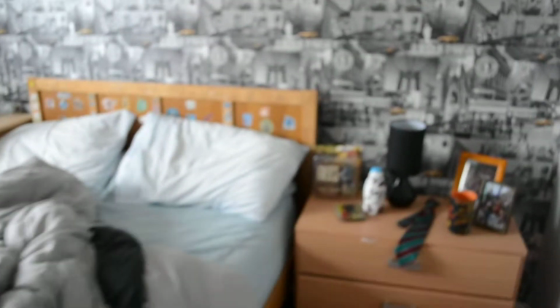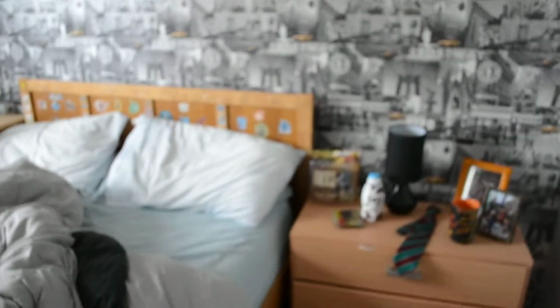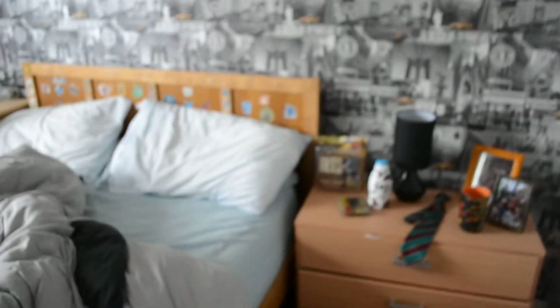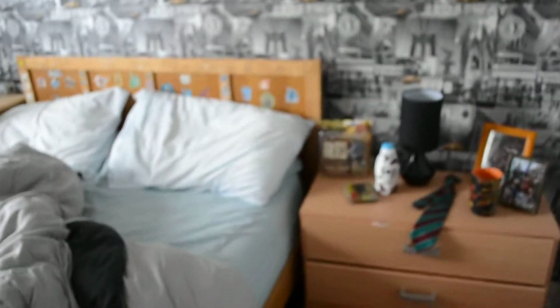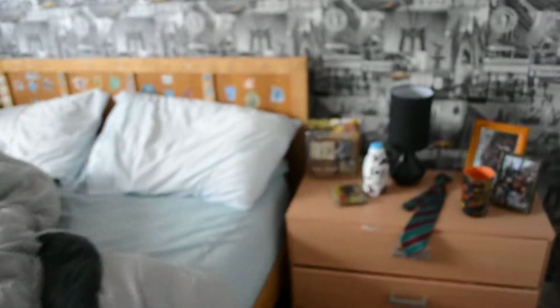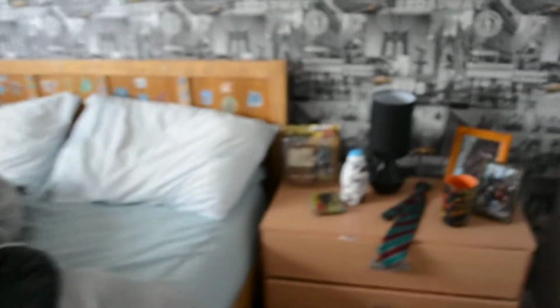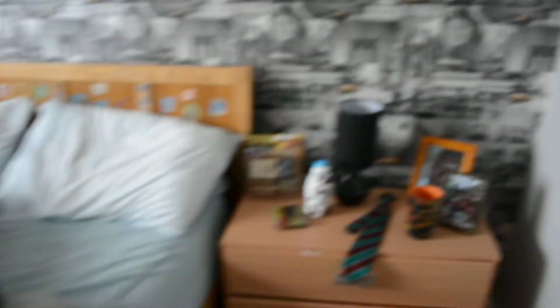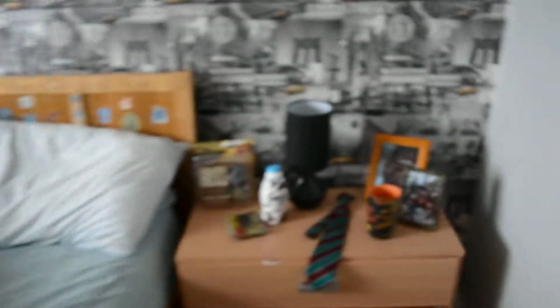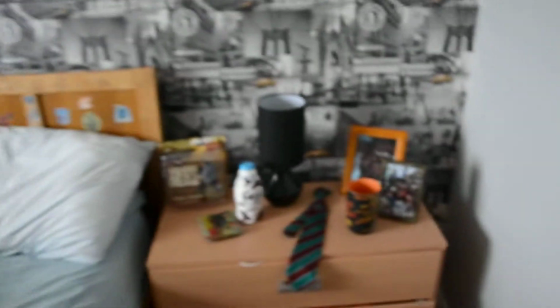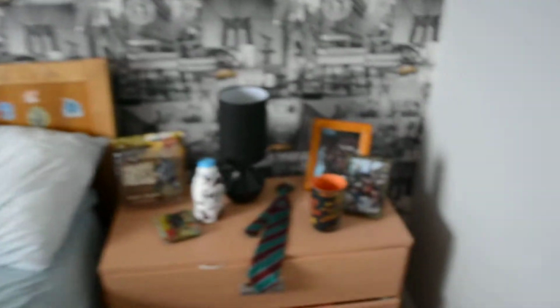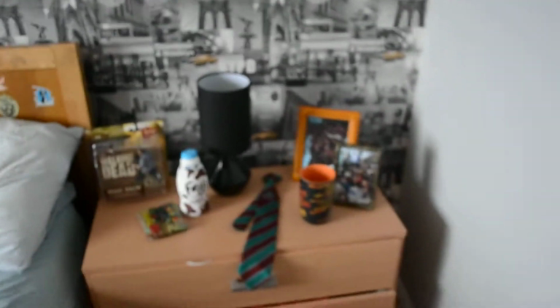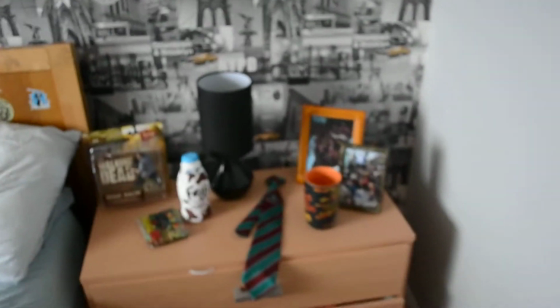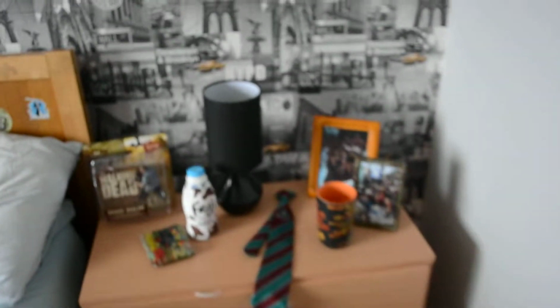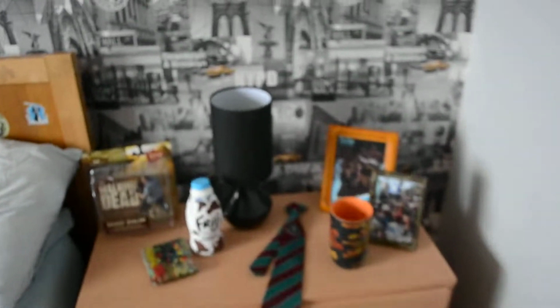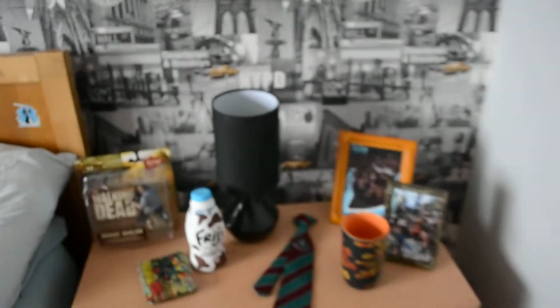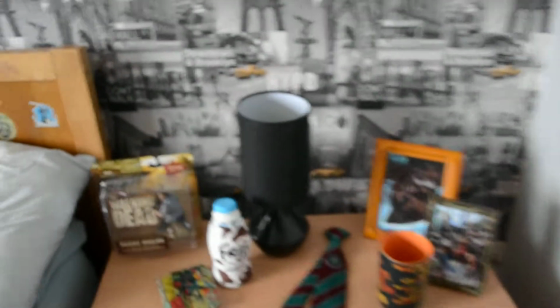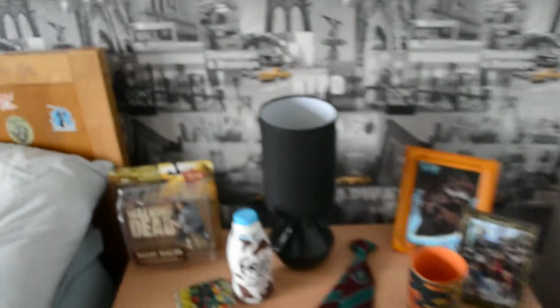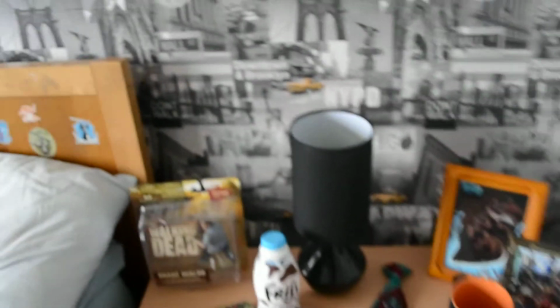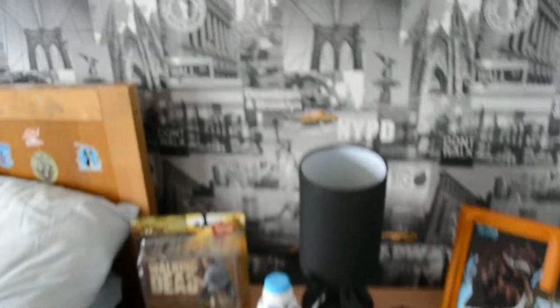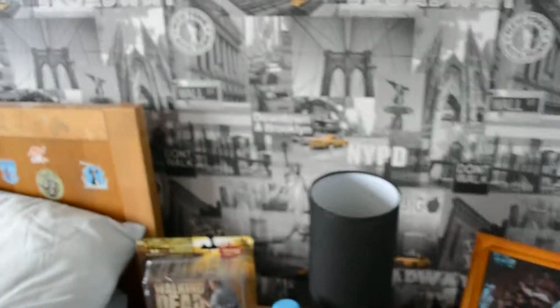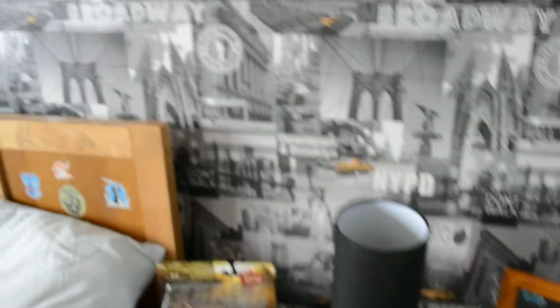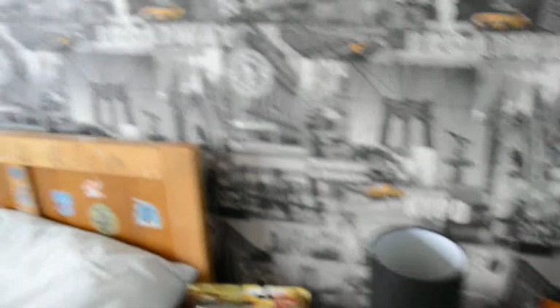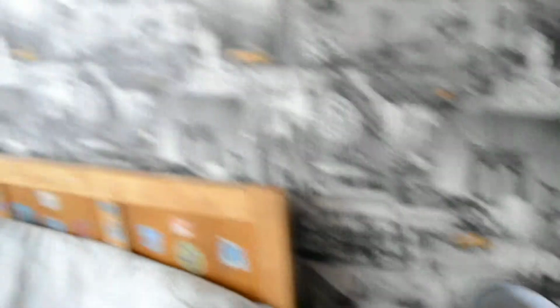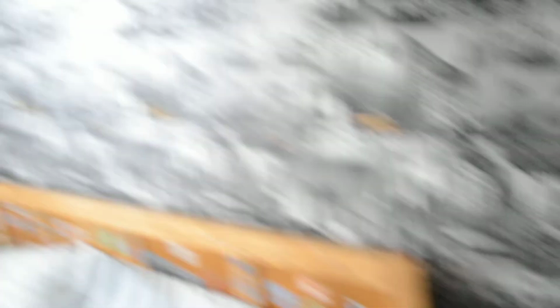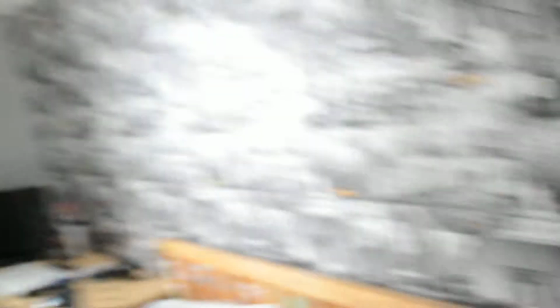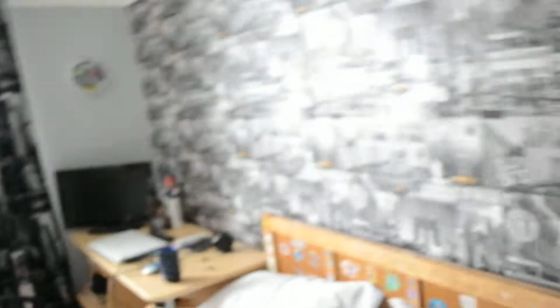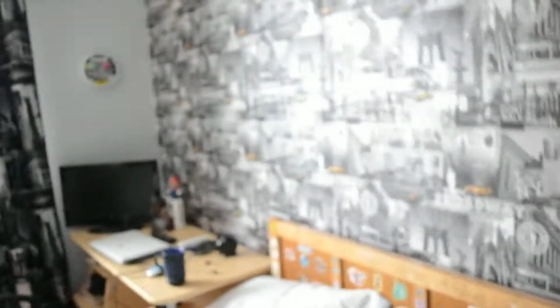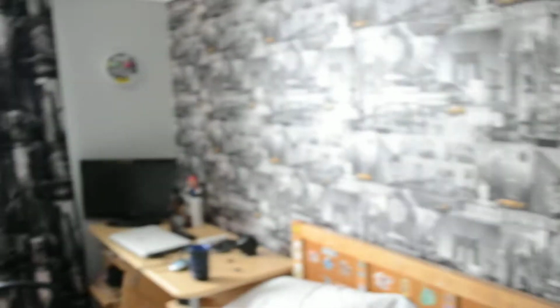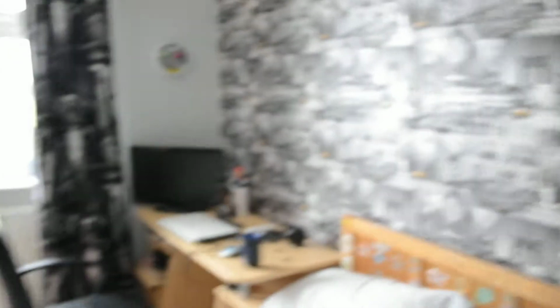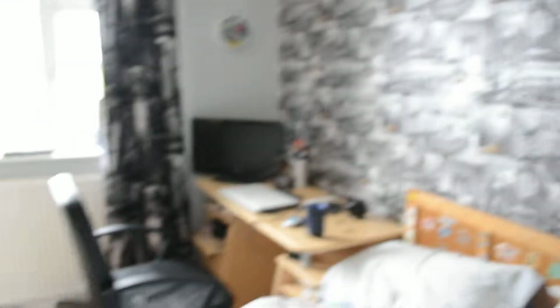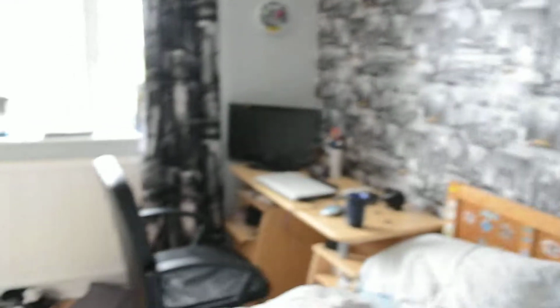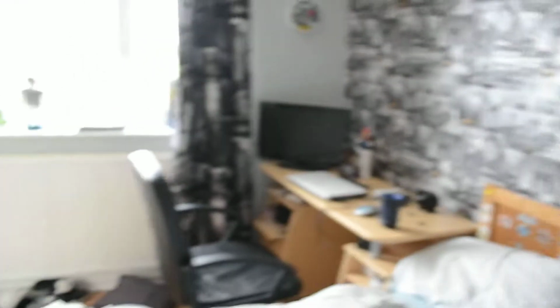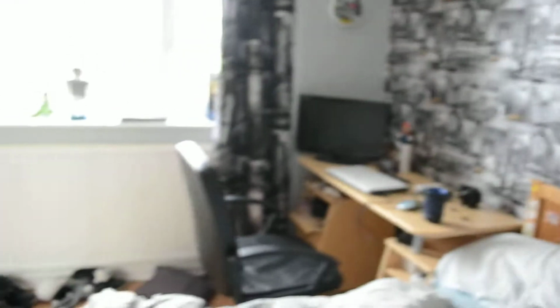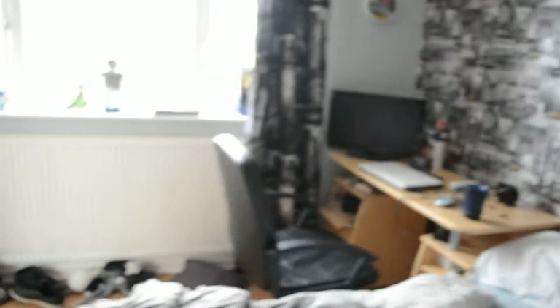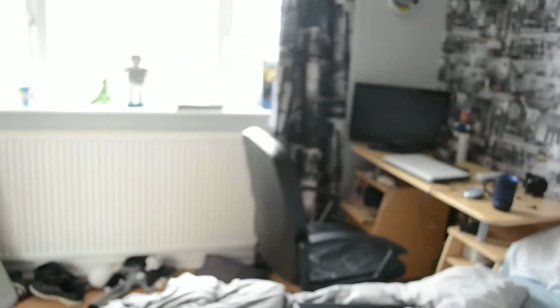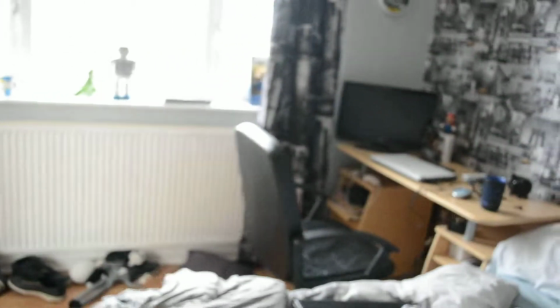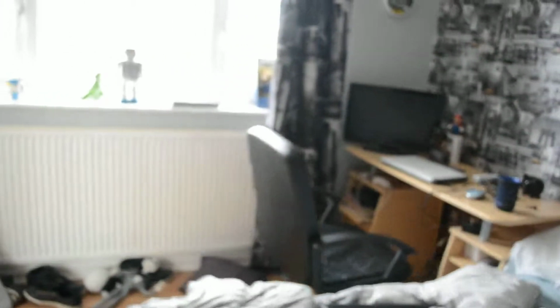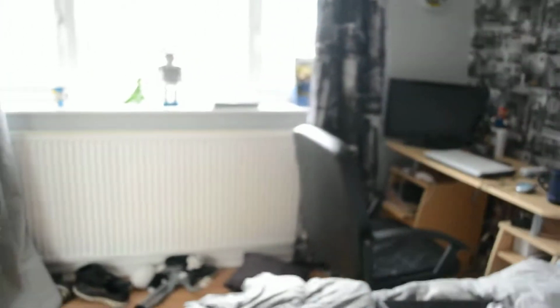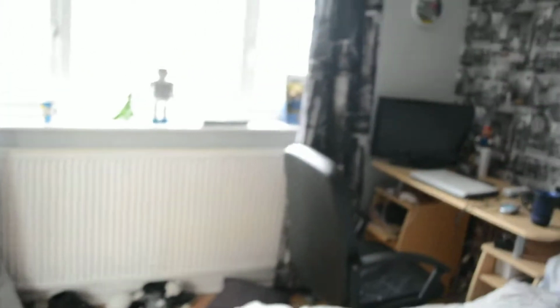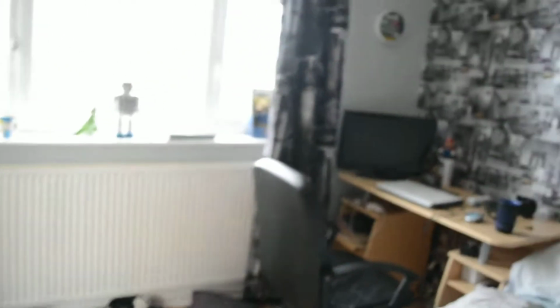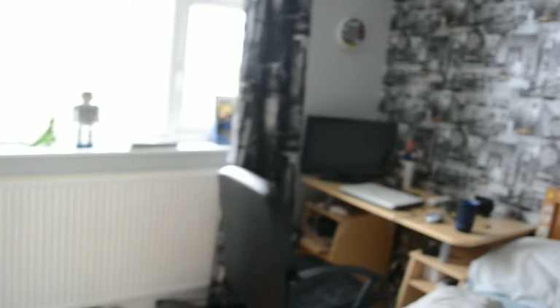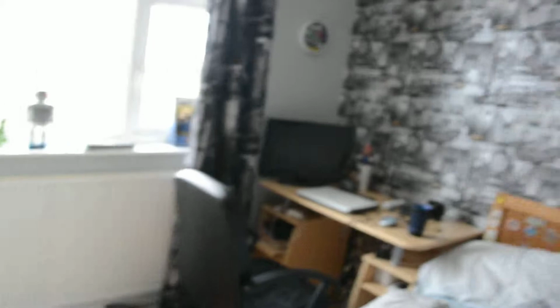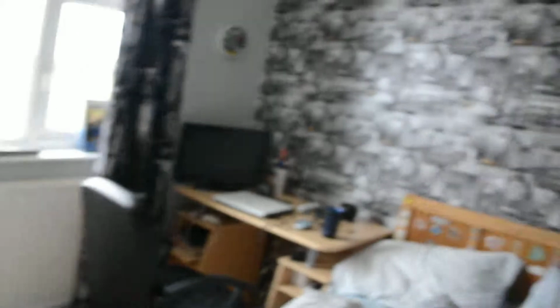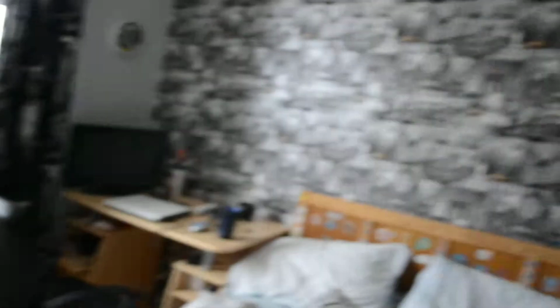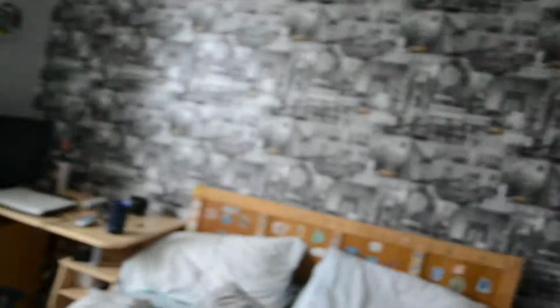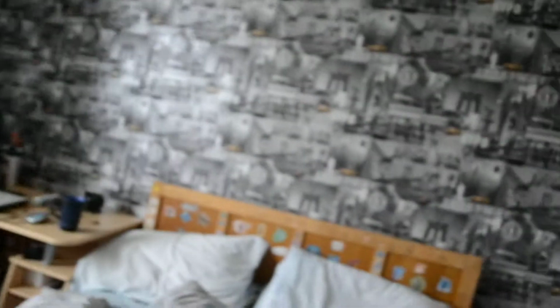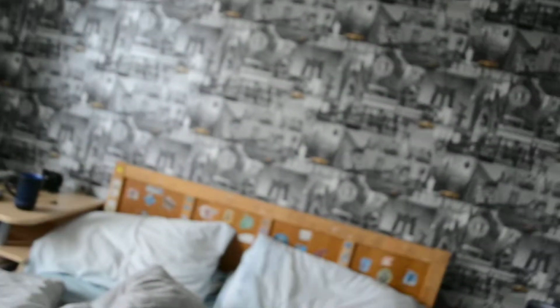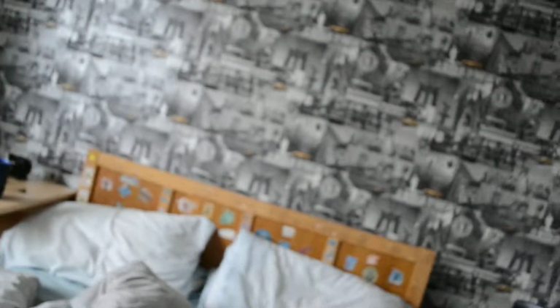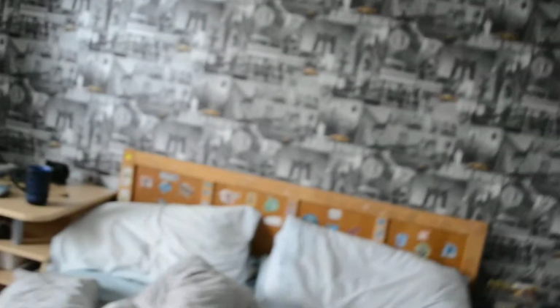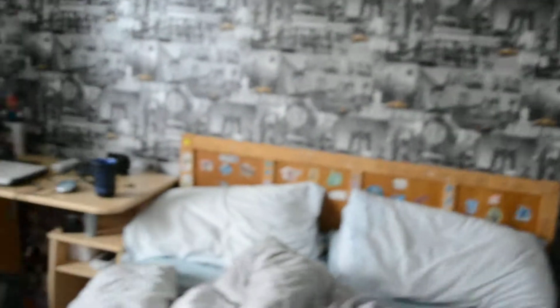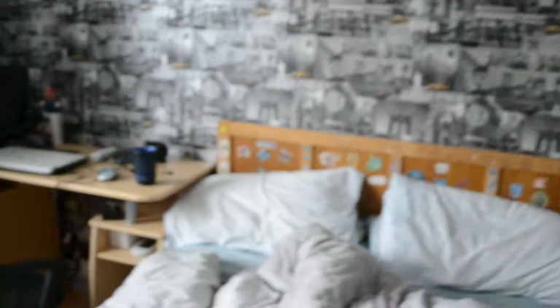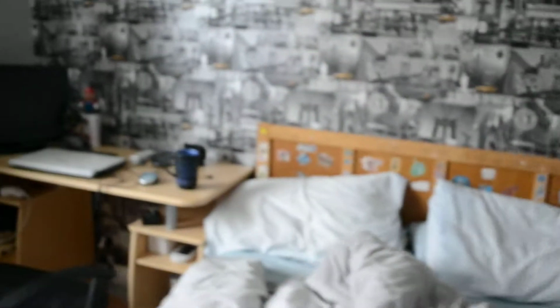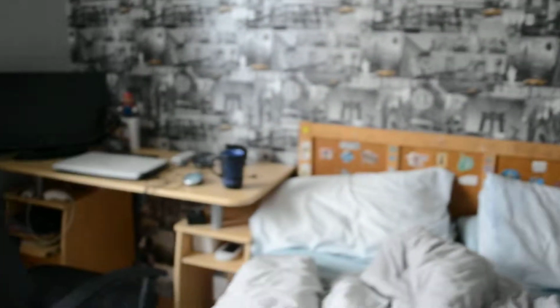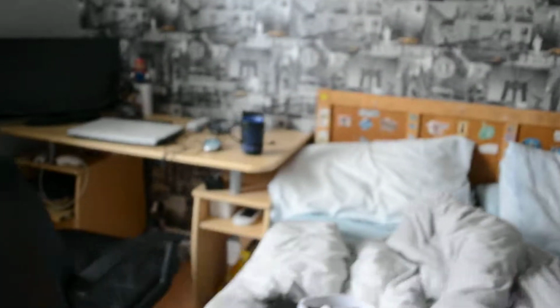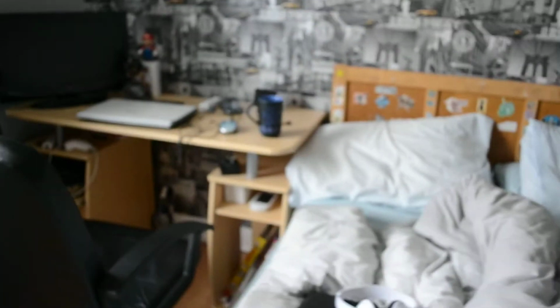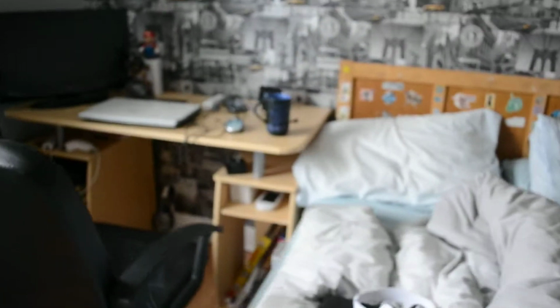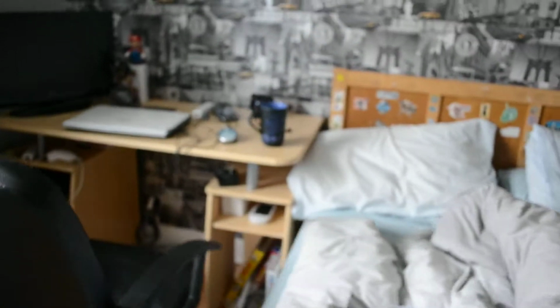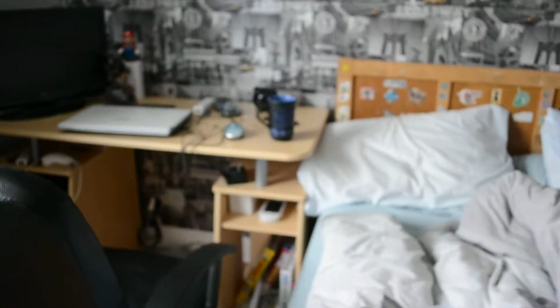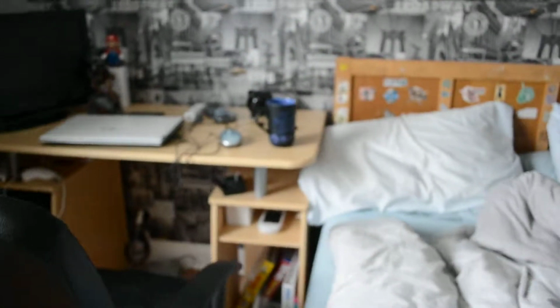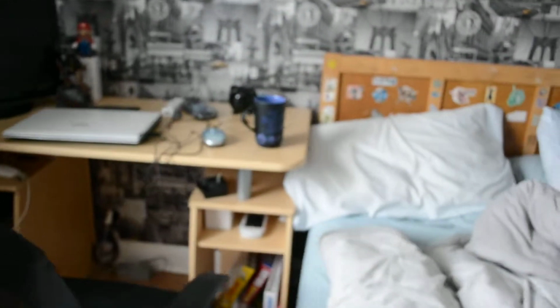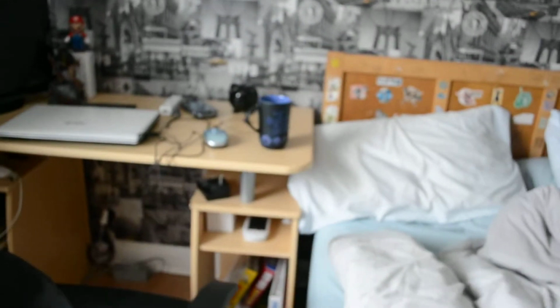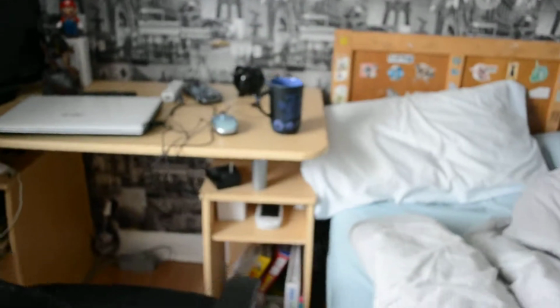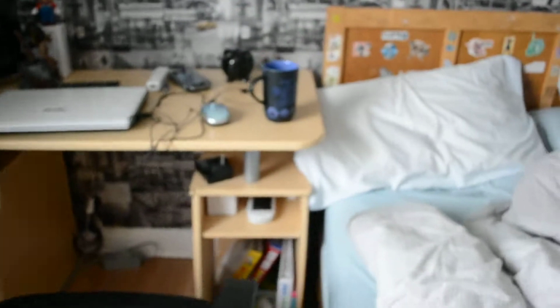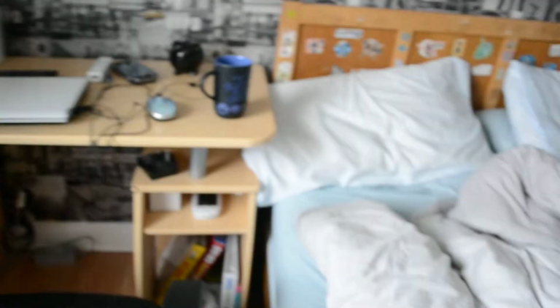Hey there guys, this is a new video on my room tour. My room got changed and I just want to show you what it looks like.